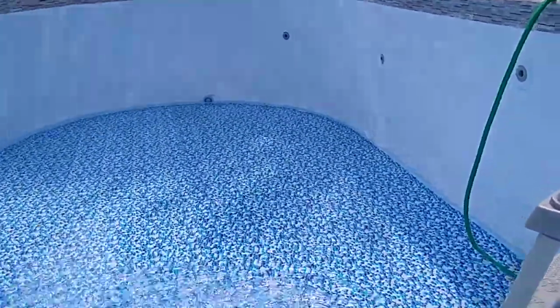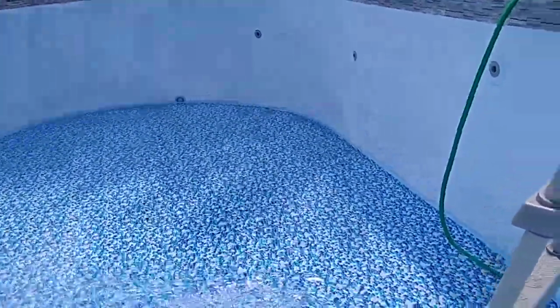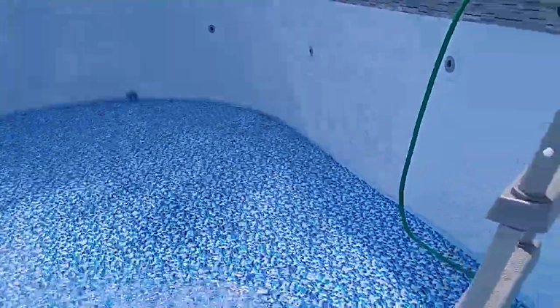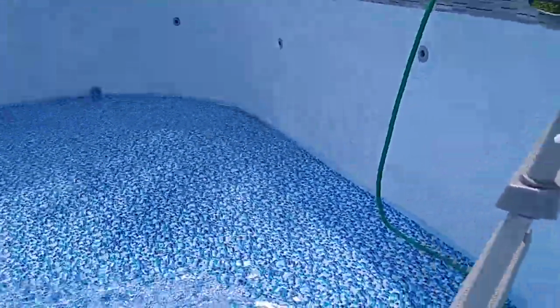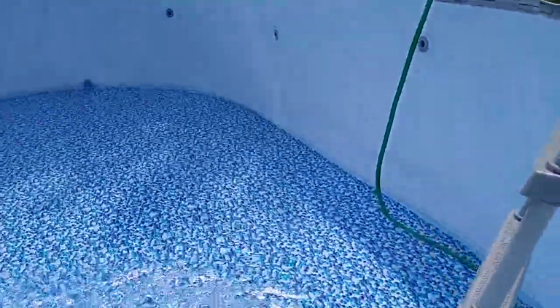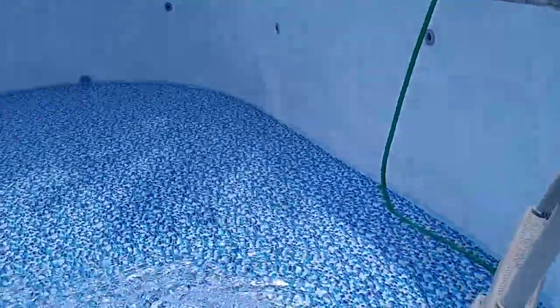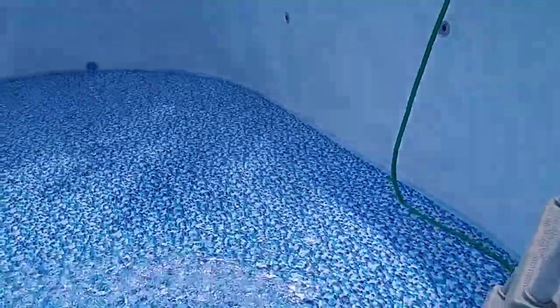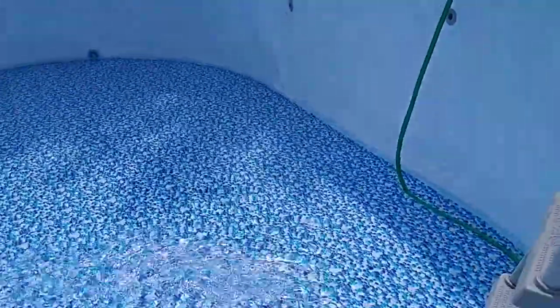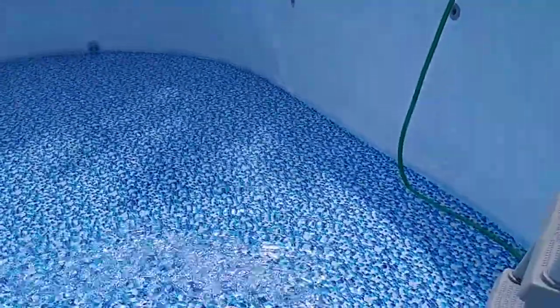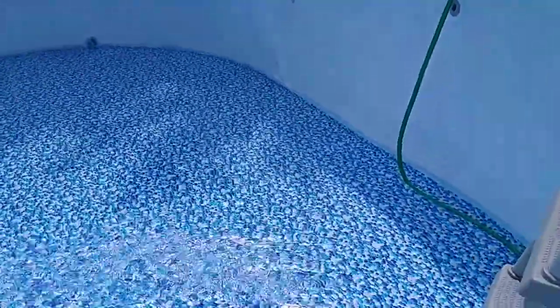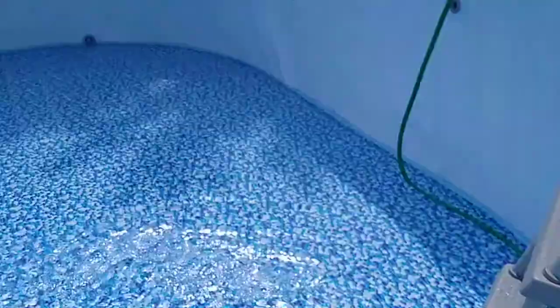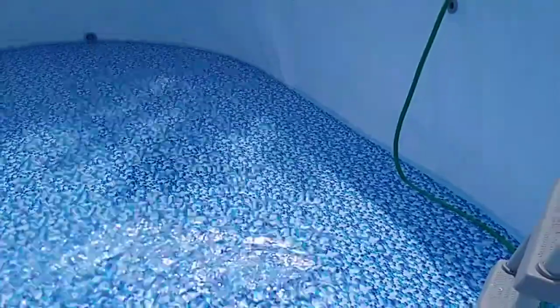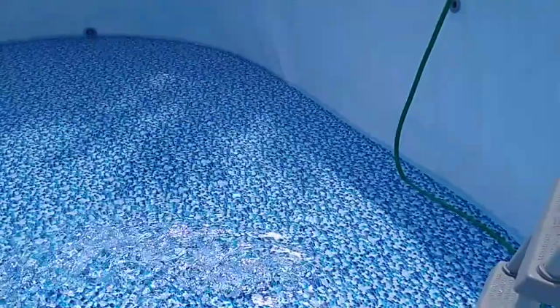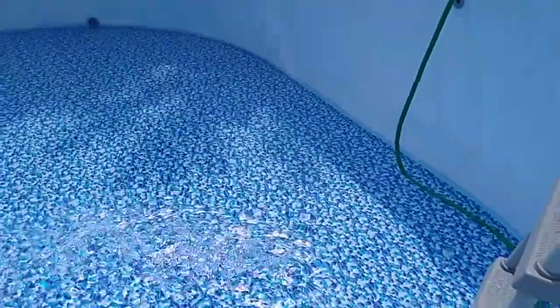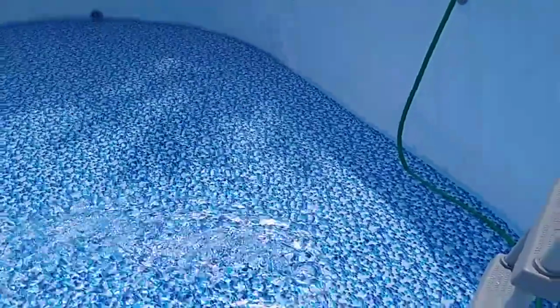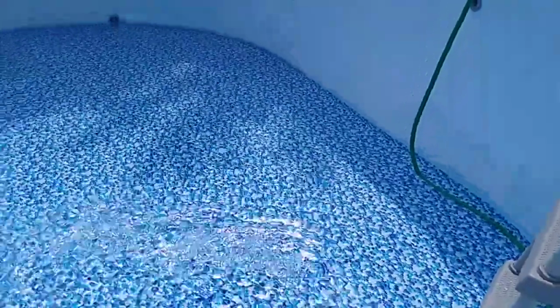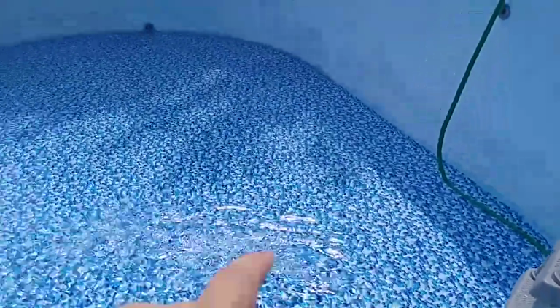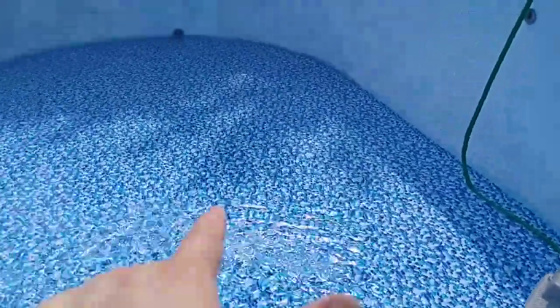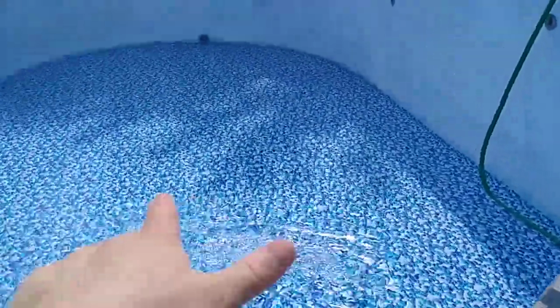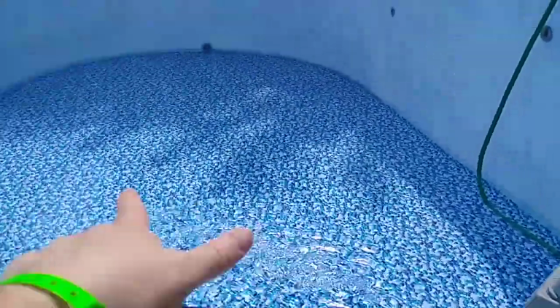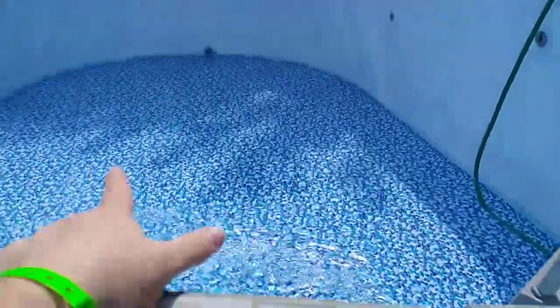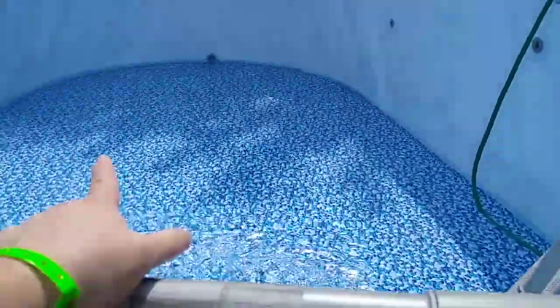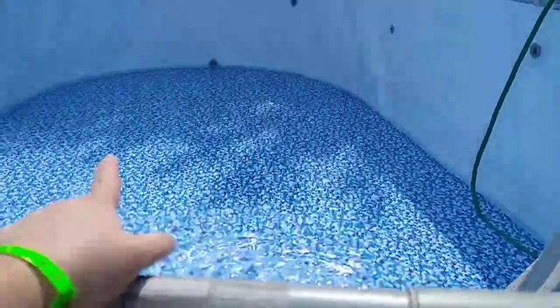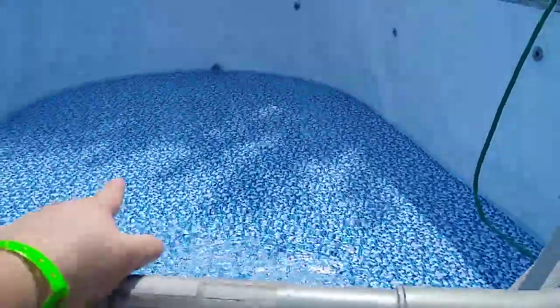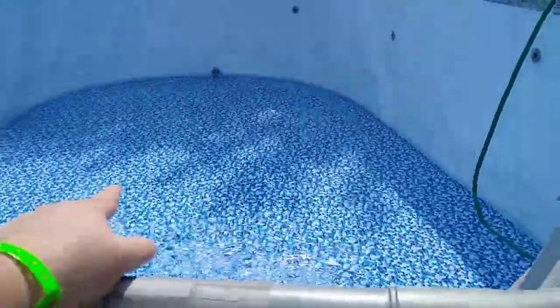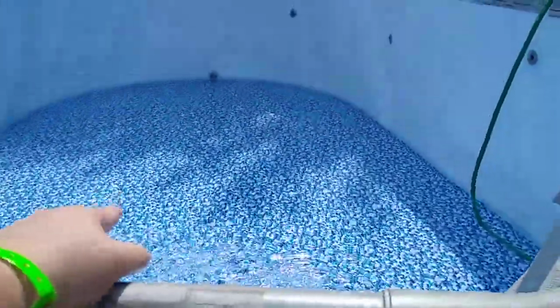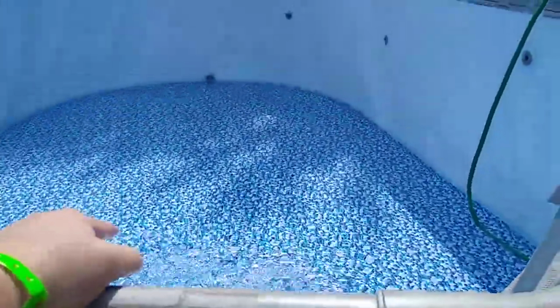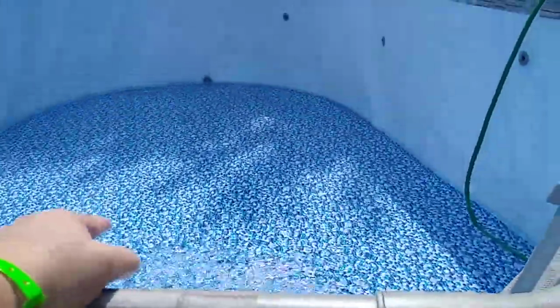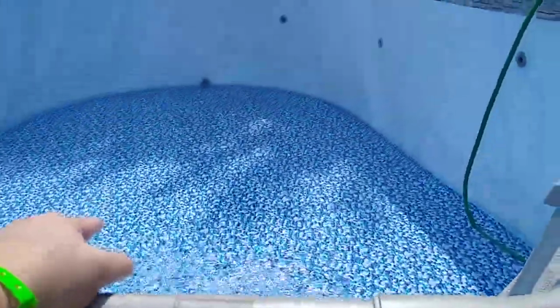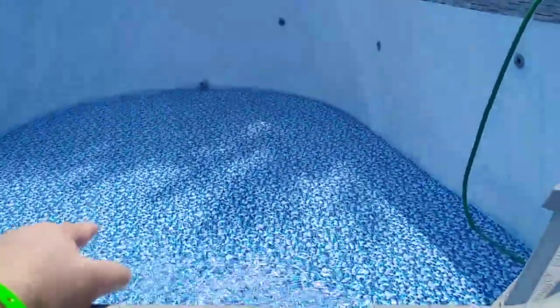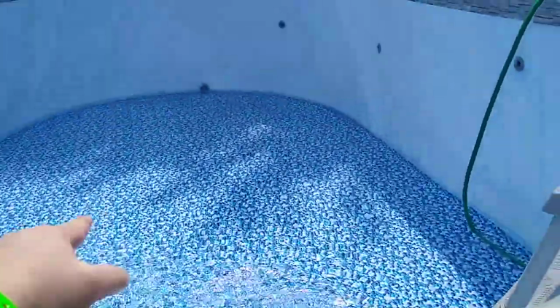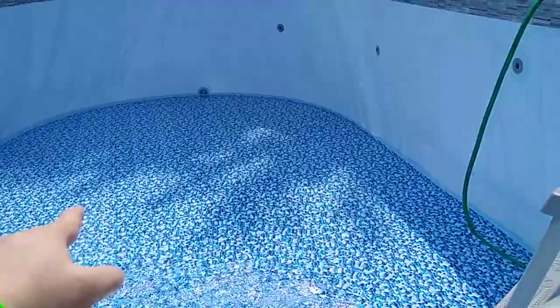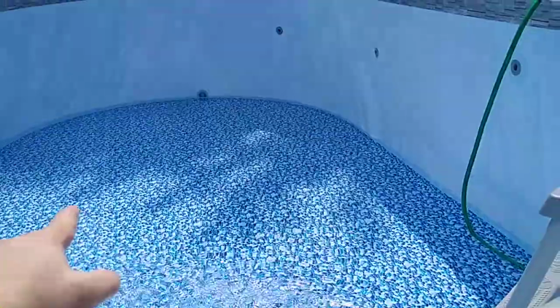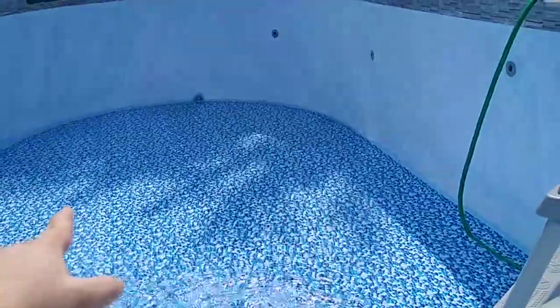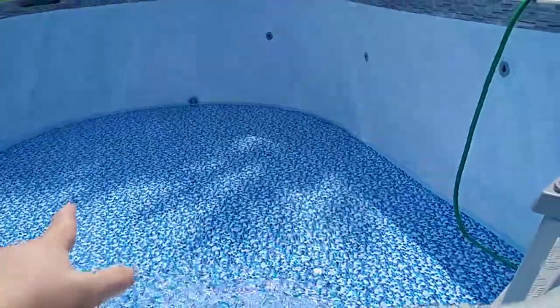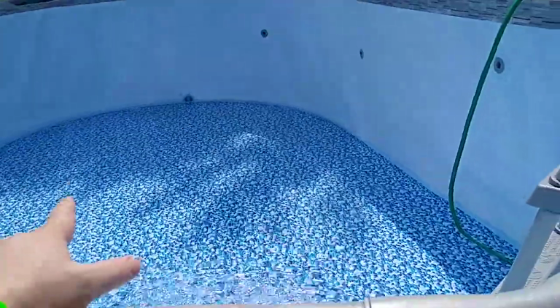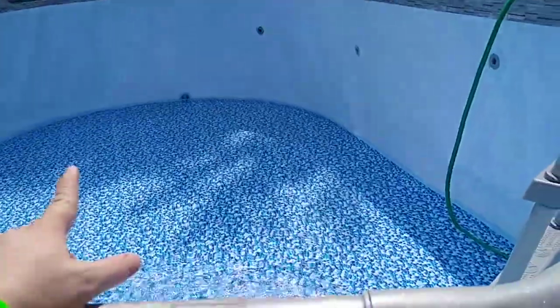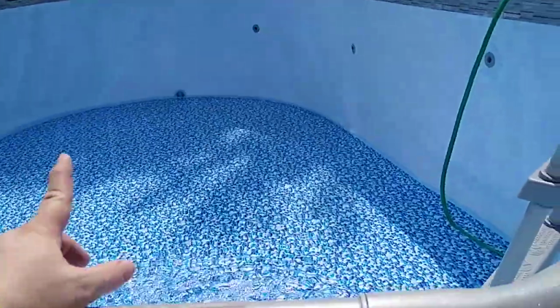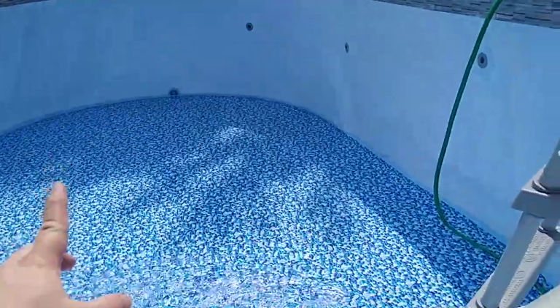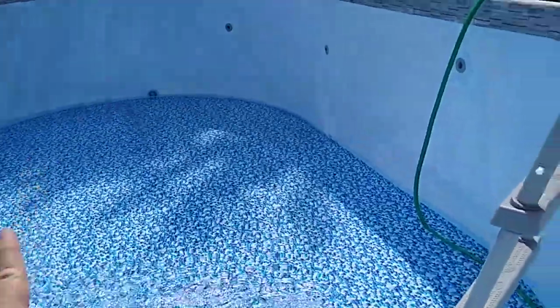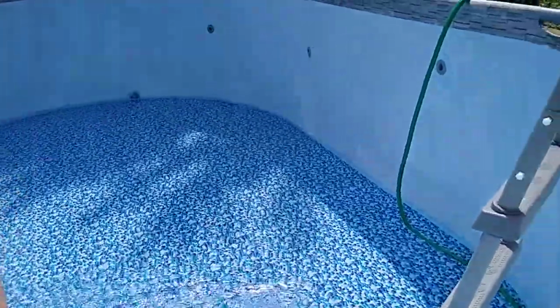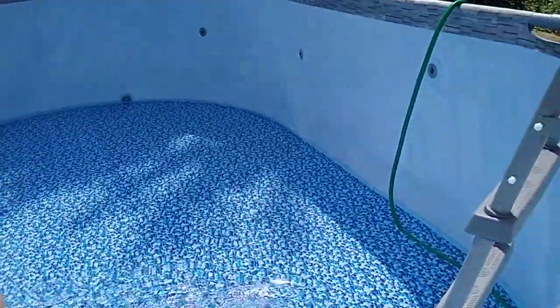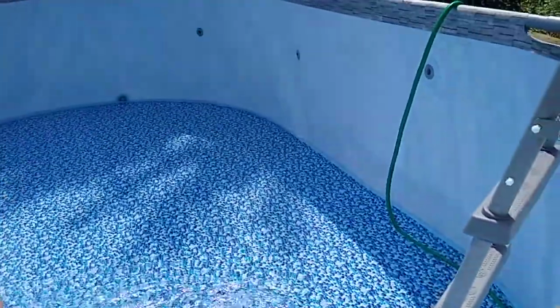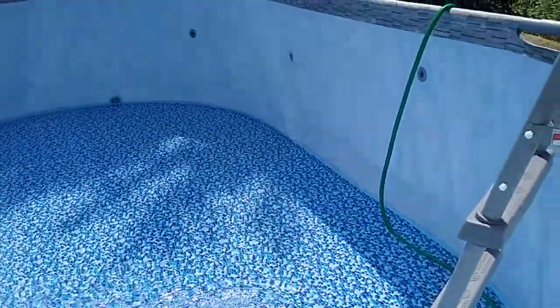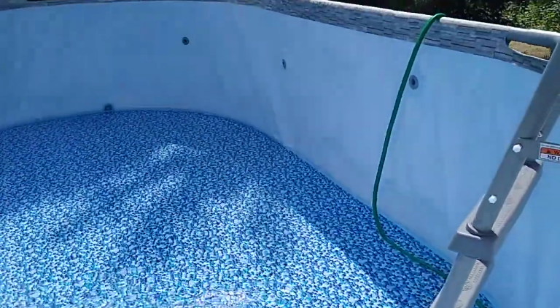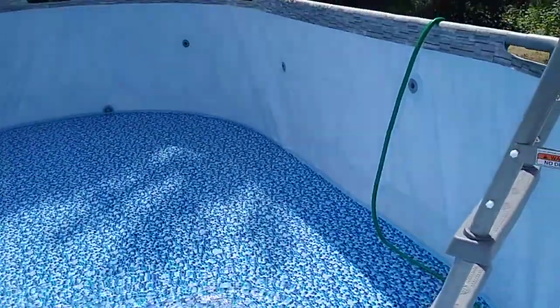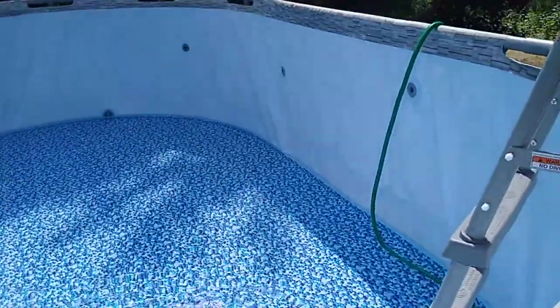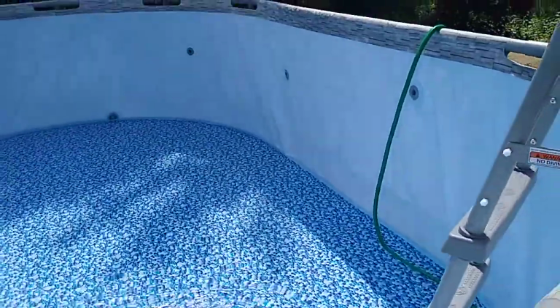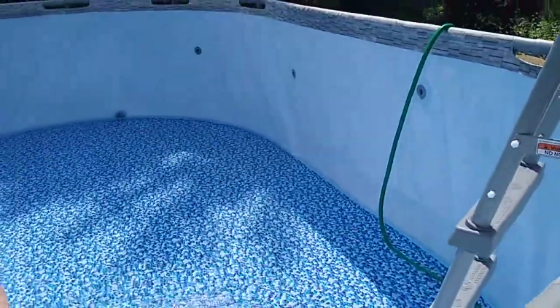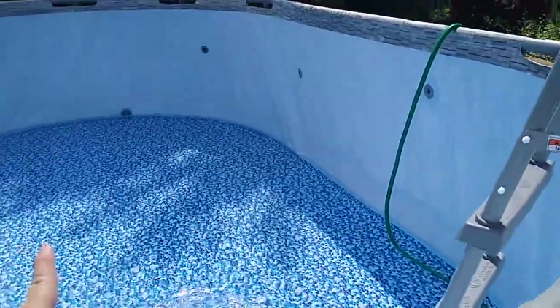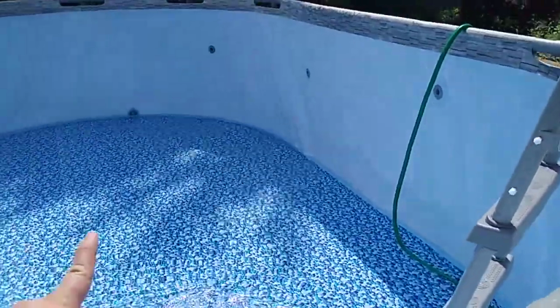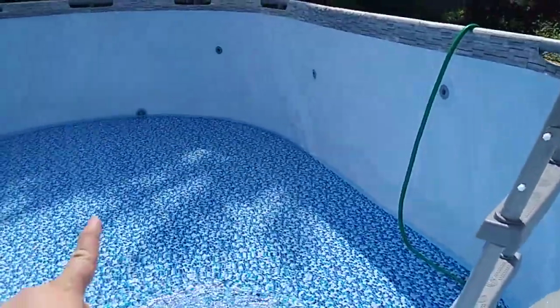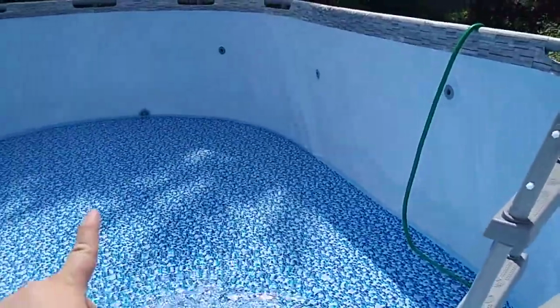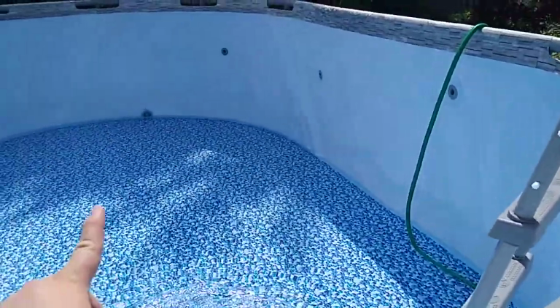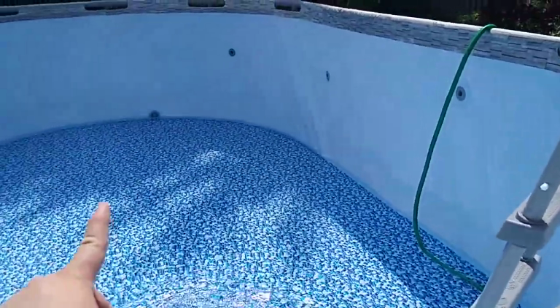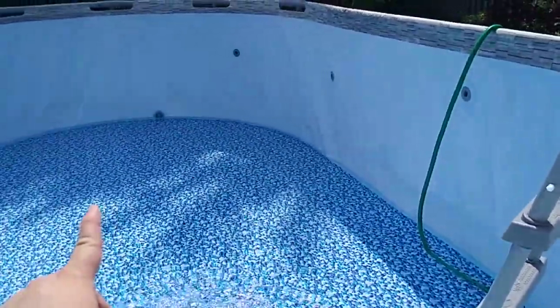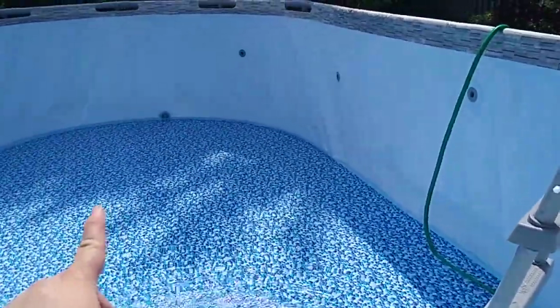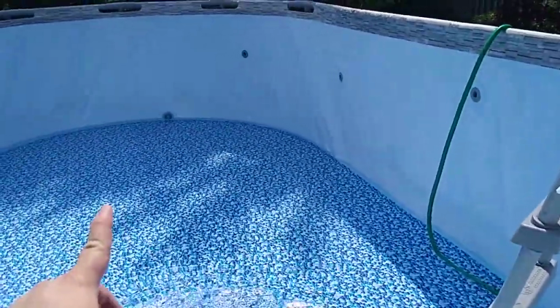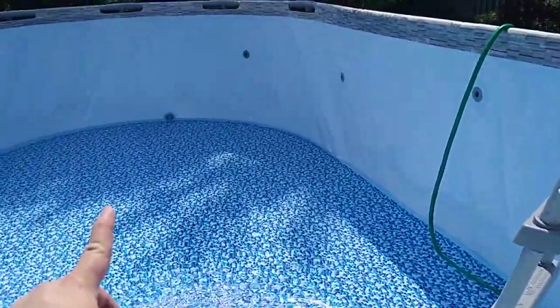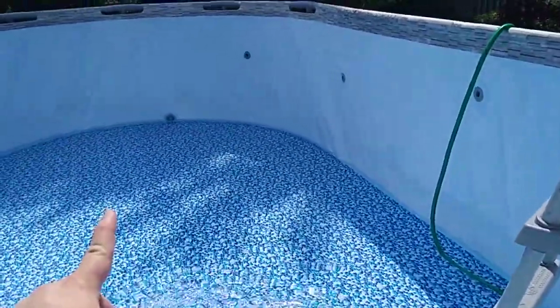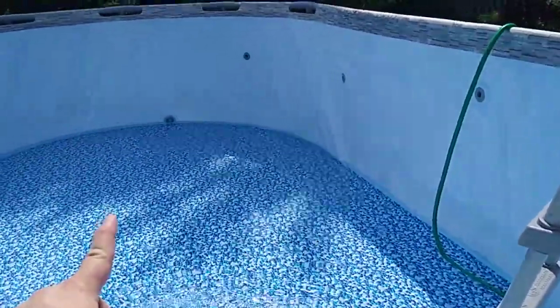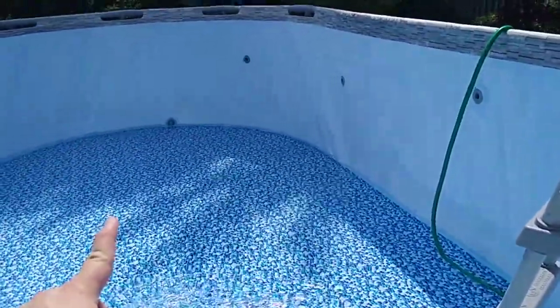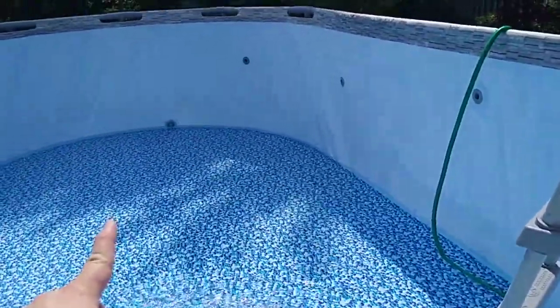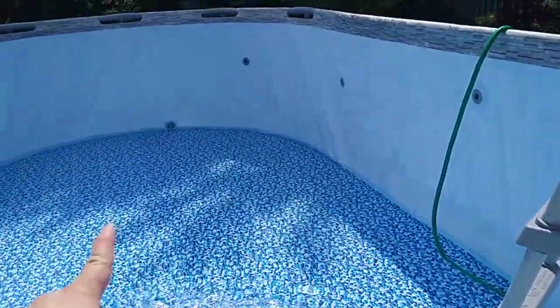Looks like two inches down here, maybe three. An extra inch down there. The drain's a little higher on this one, which is nice.